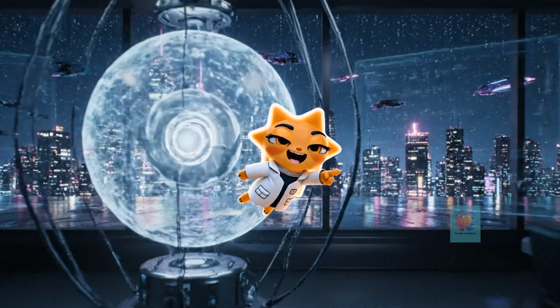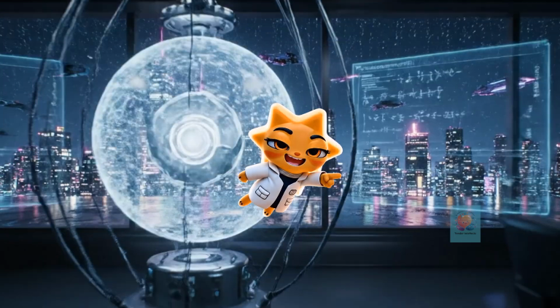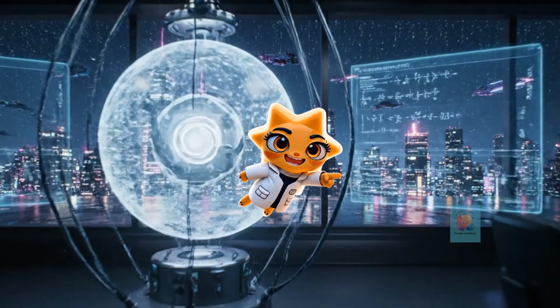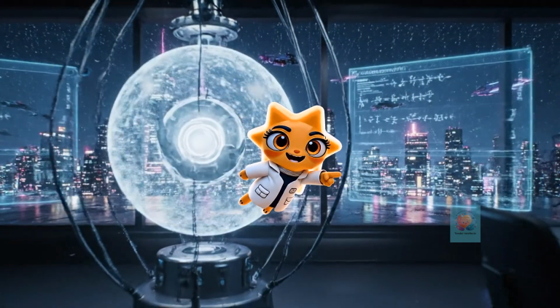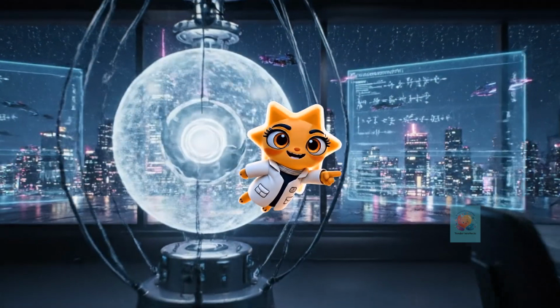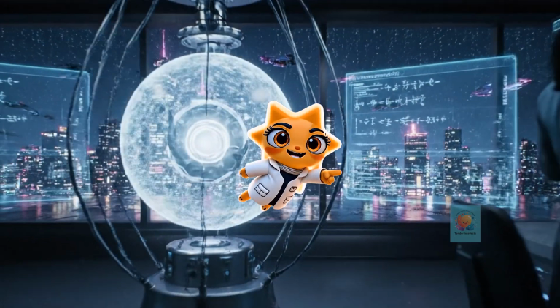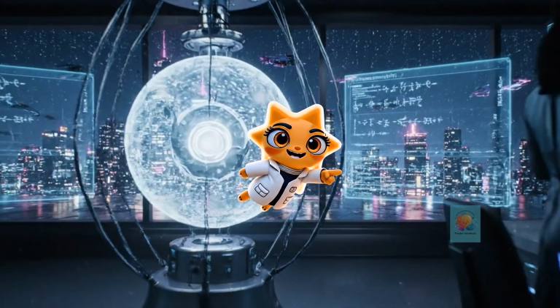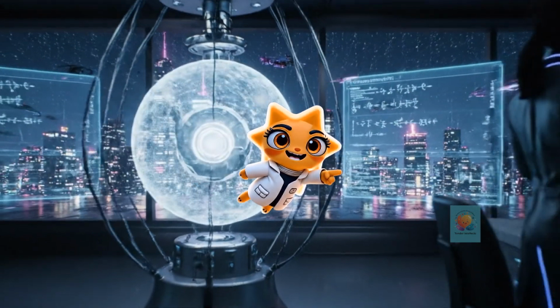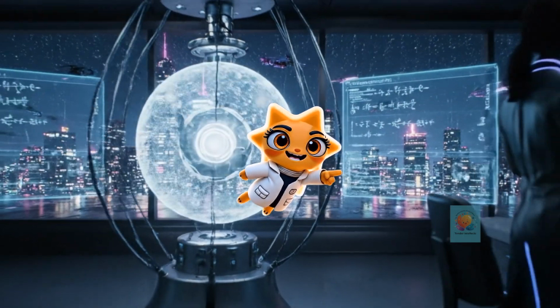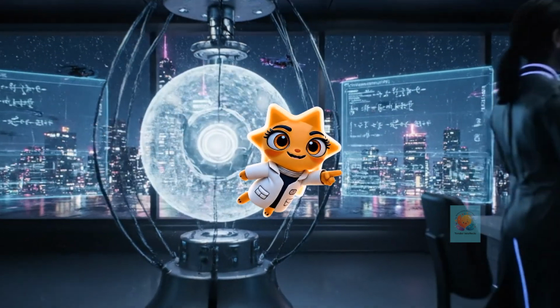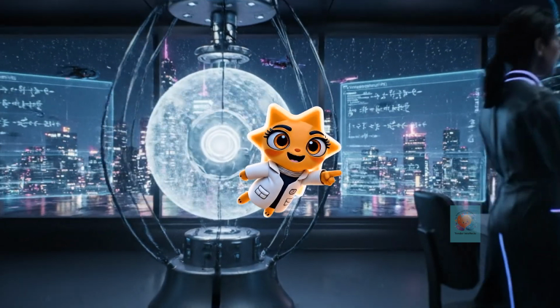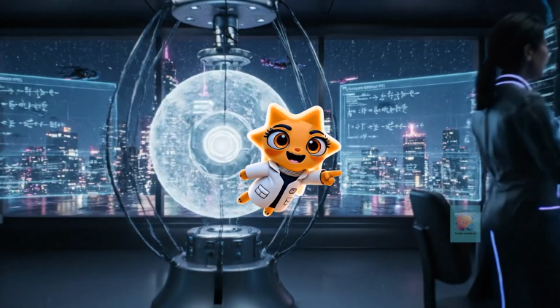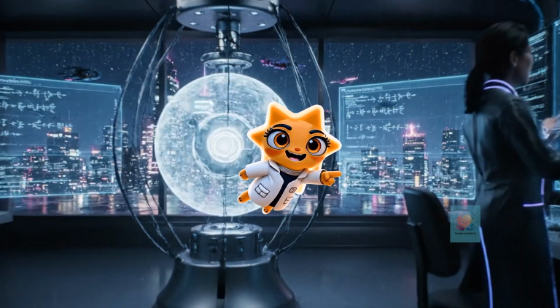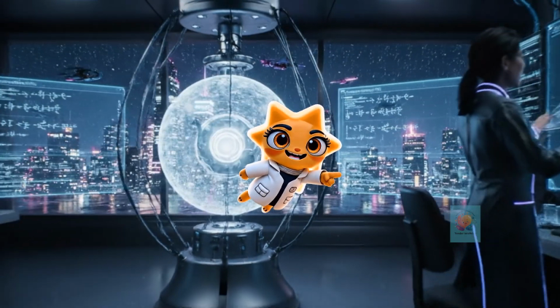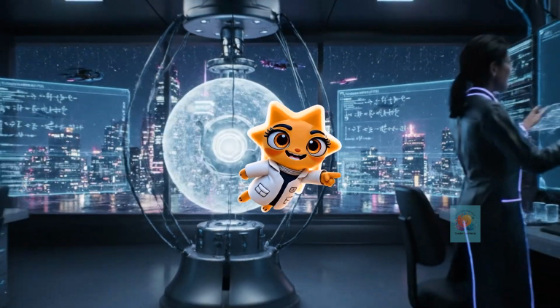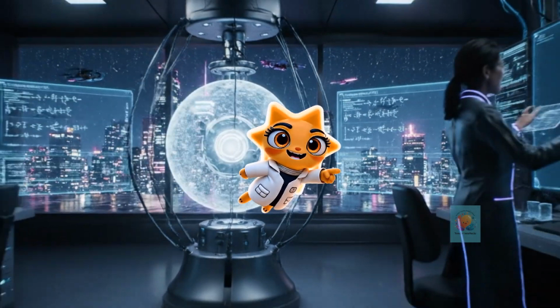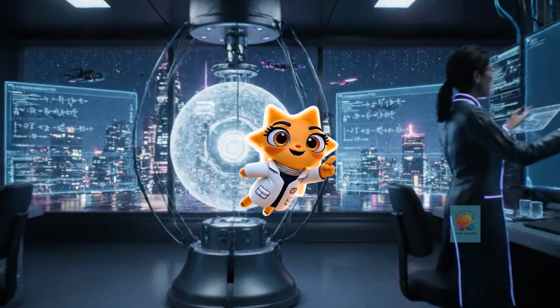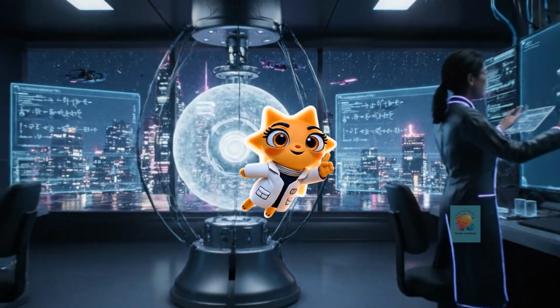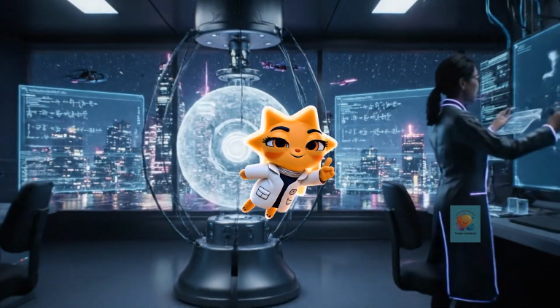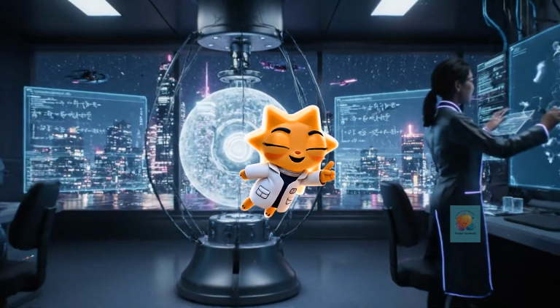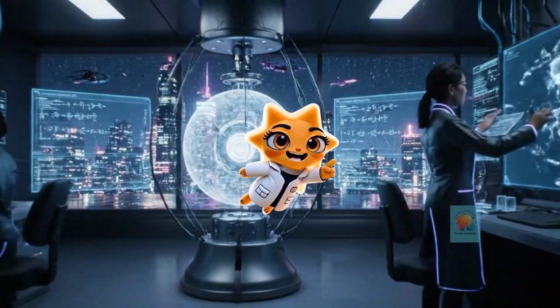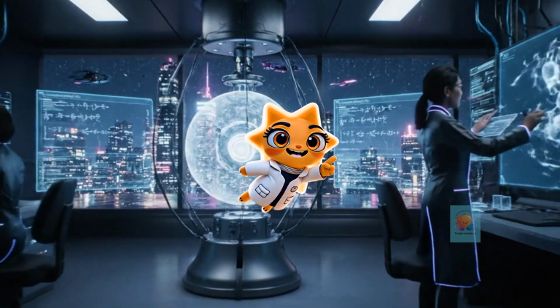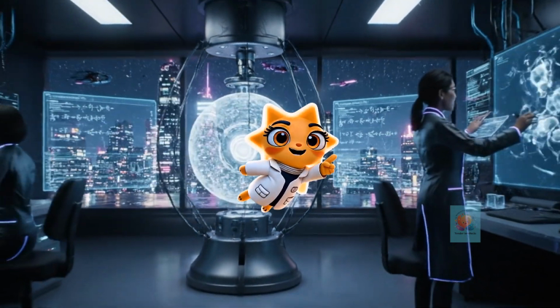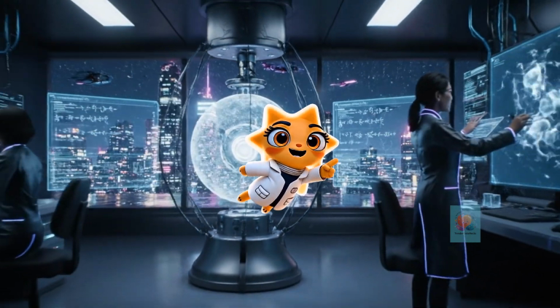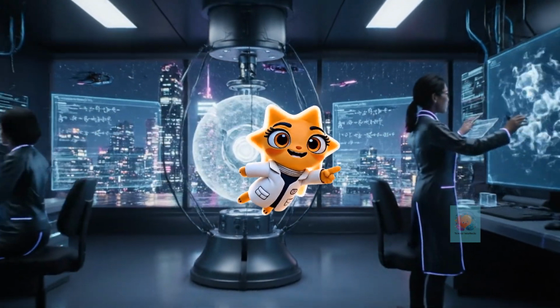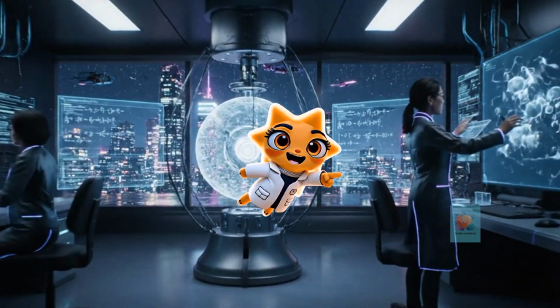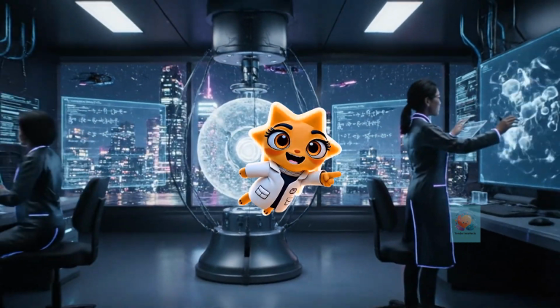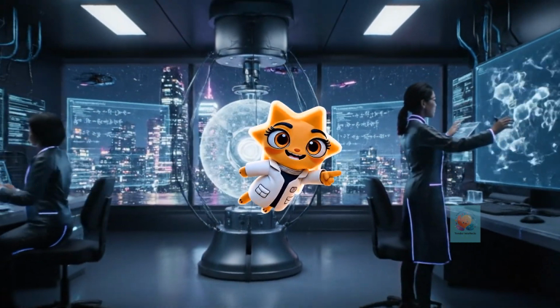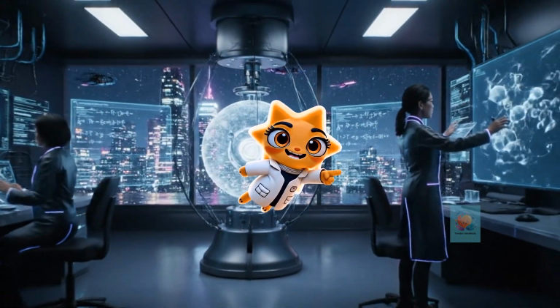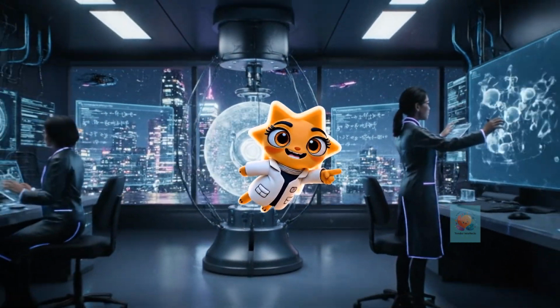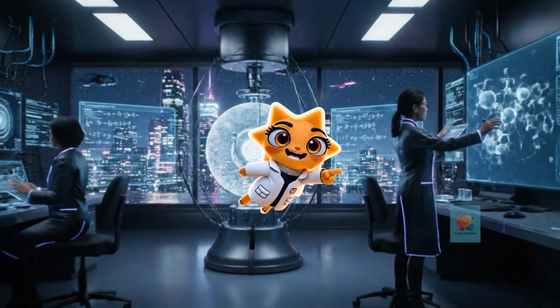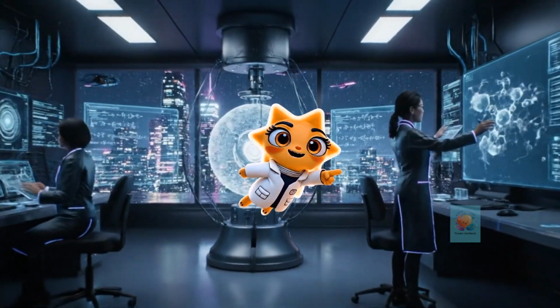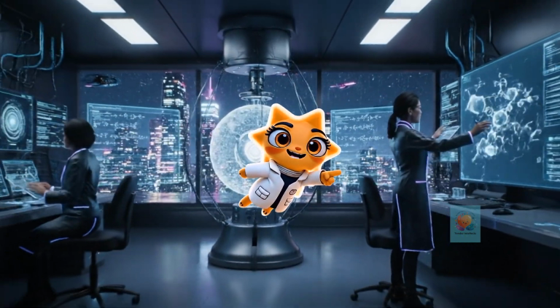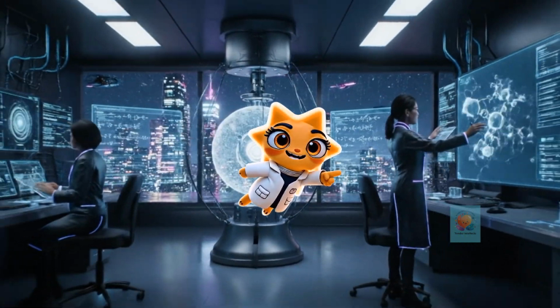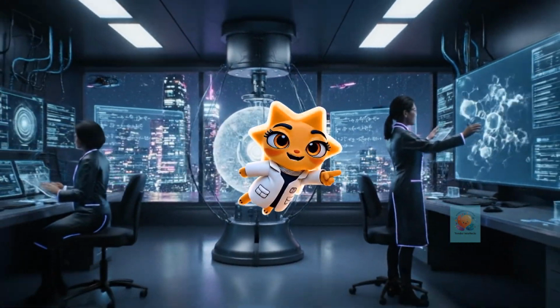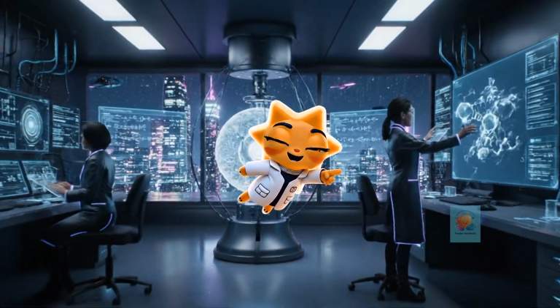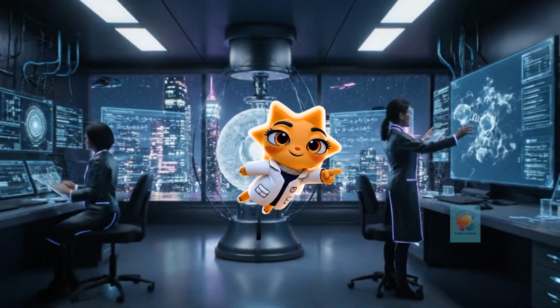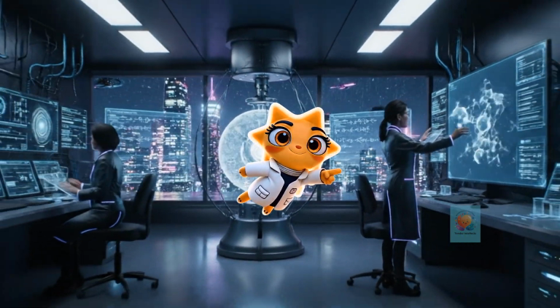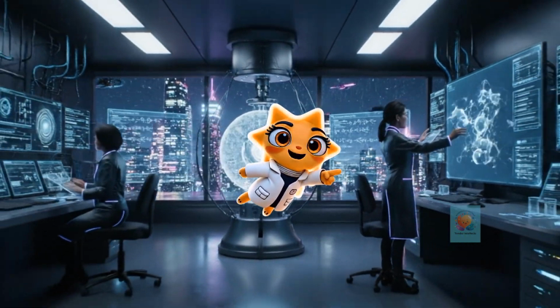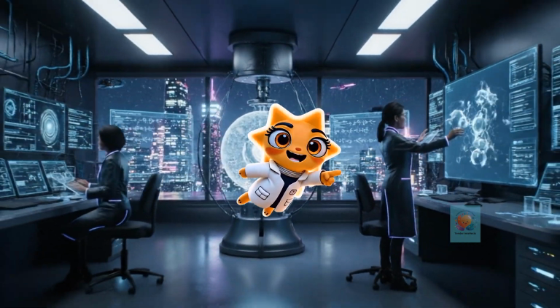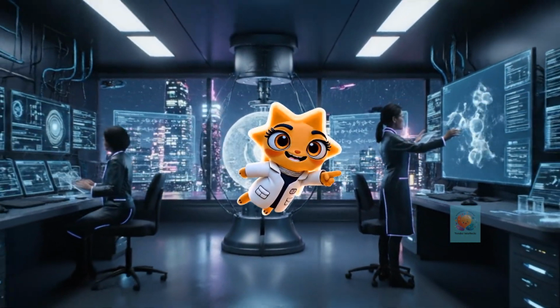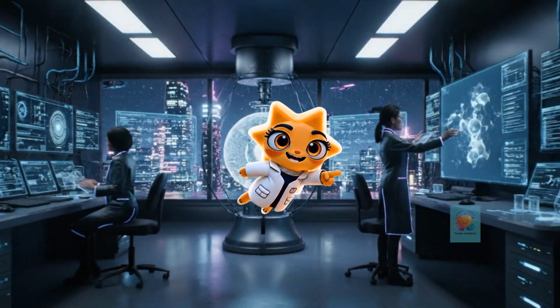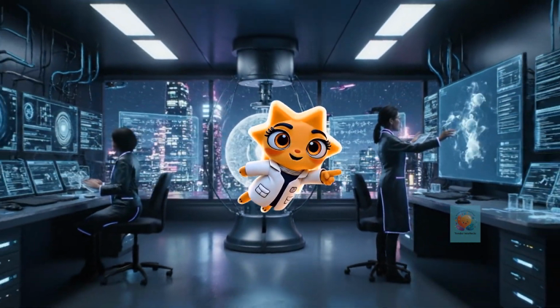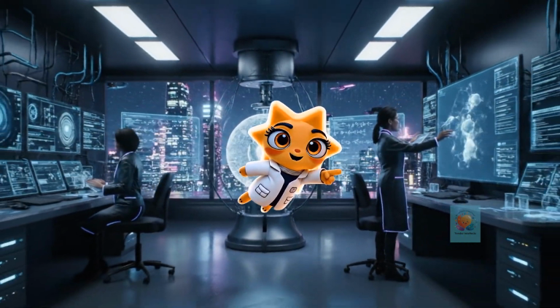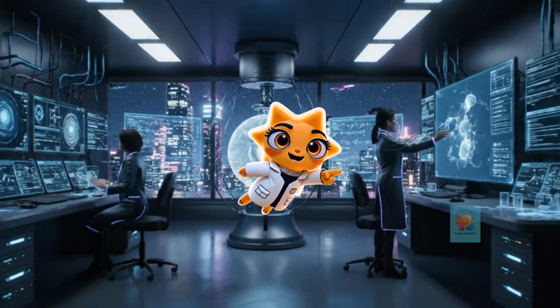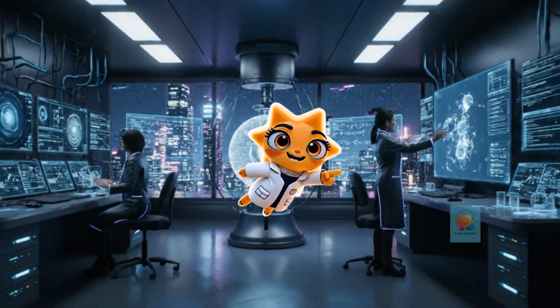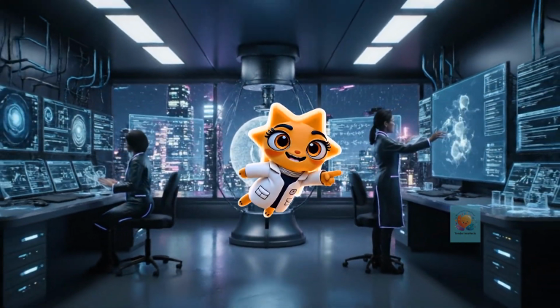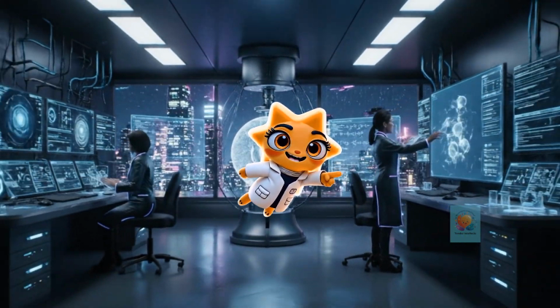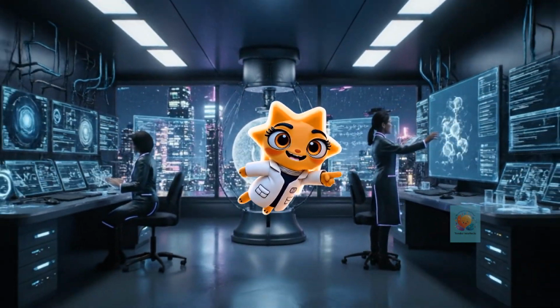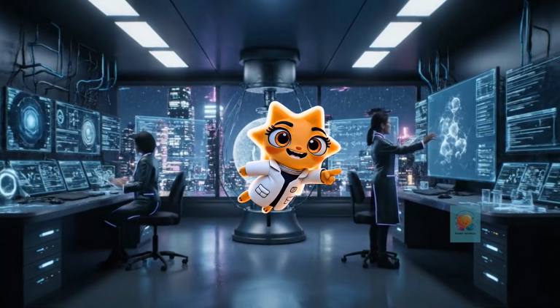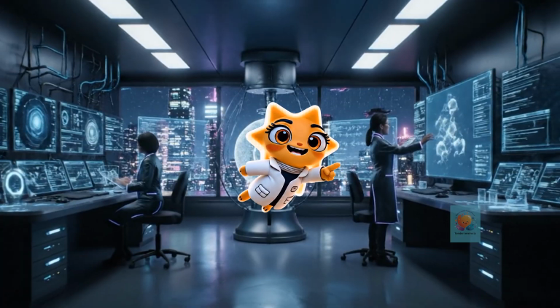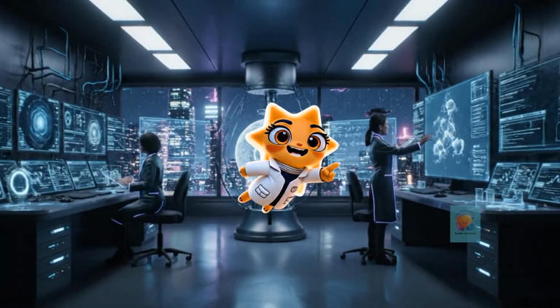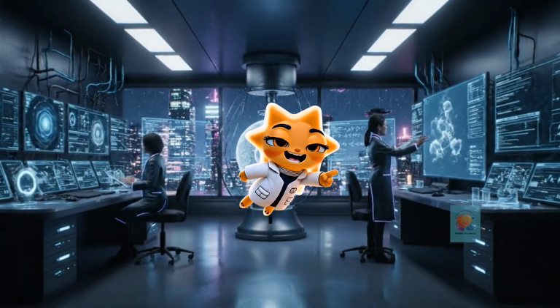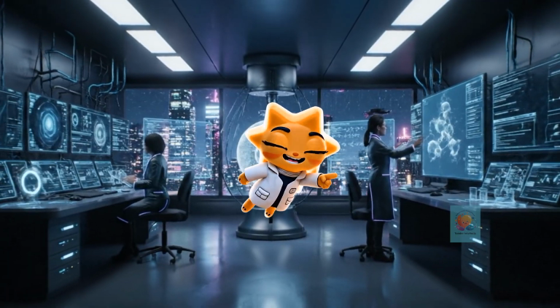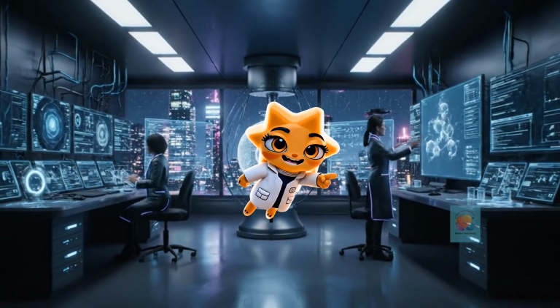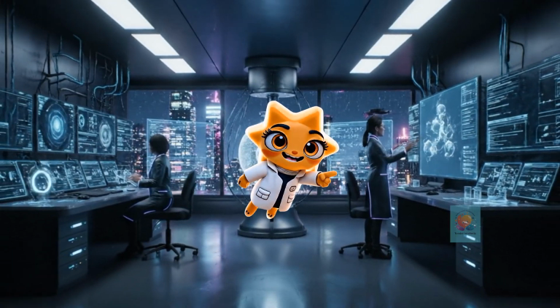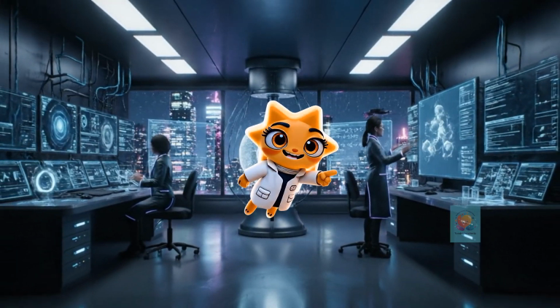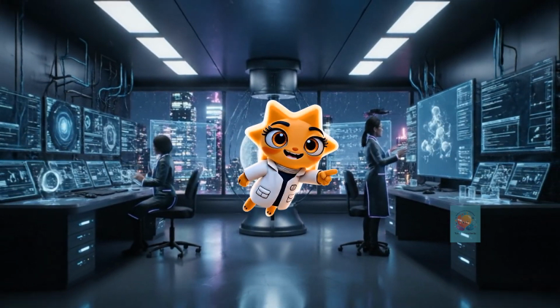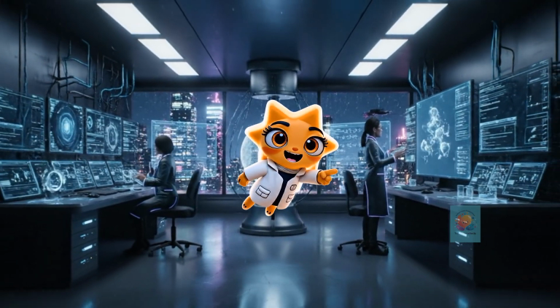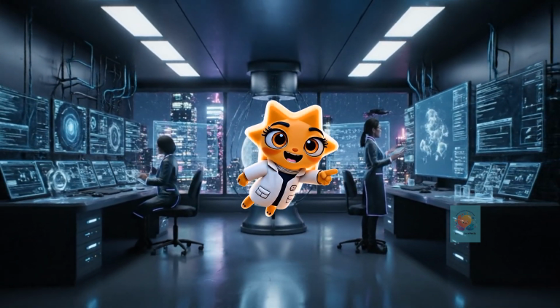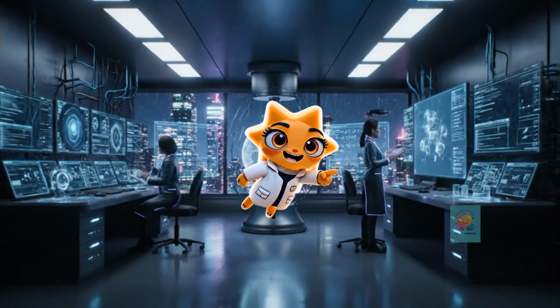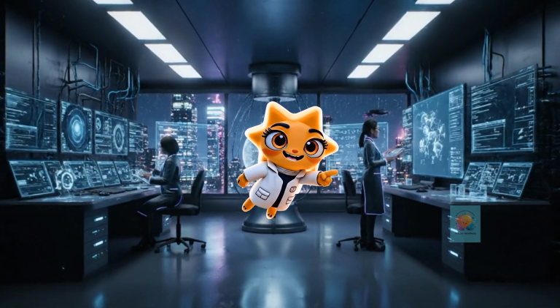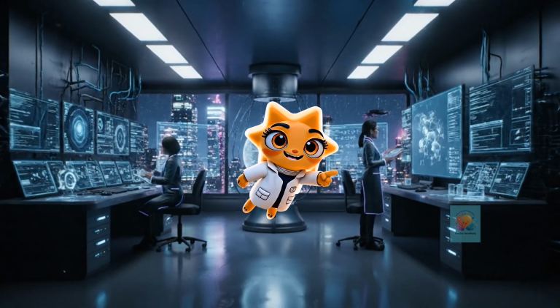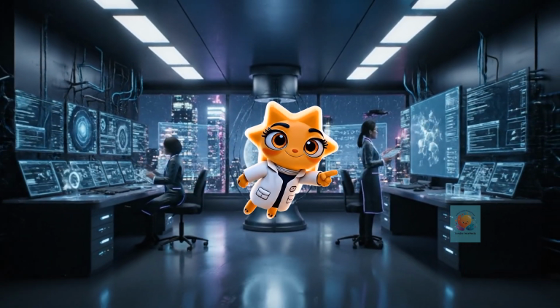Hey there, curious minds. Ready to unlock the secrets of our amazing world? Let's get started.